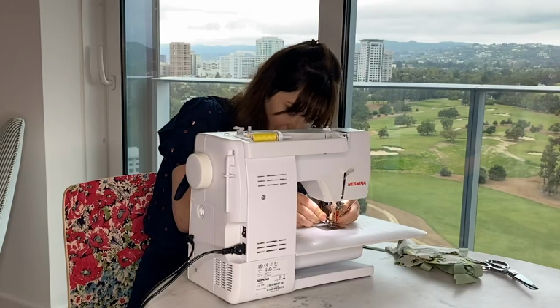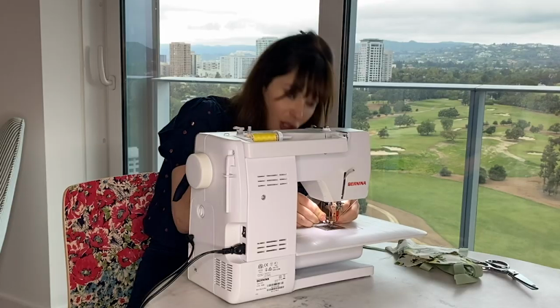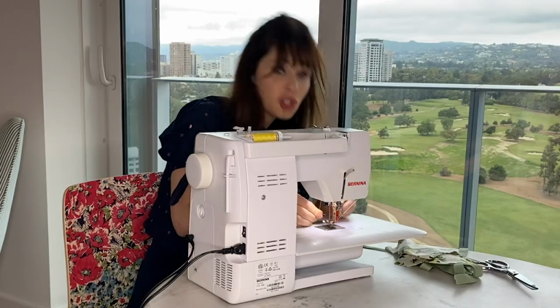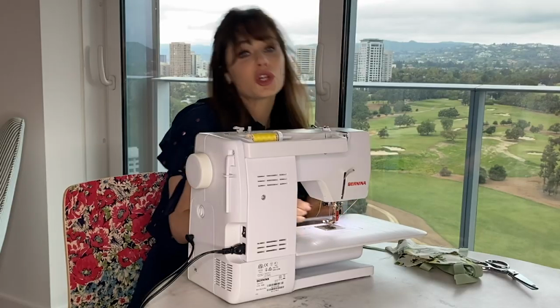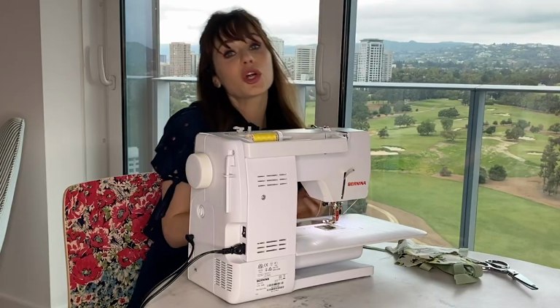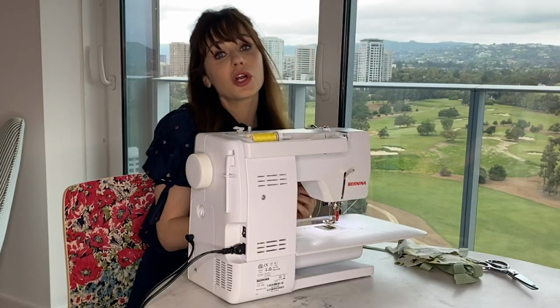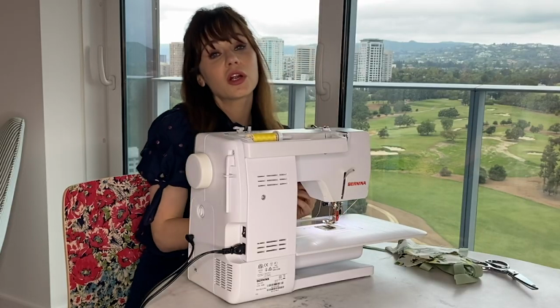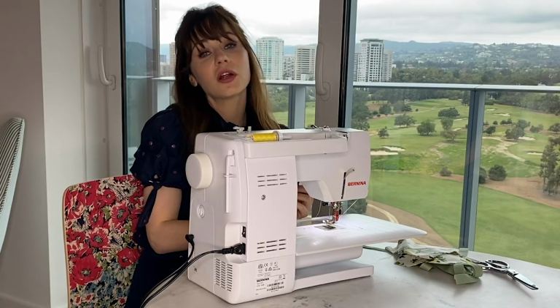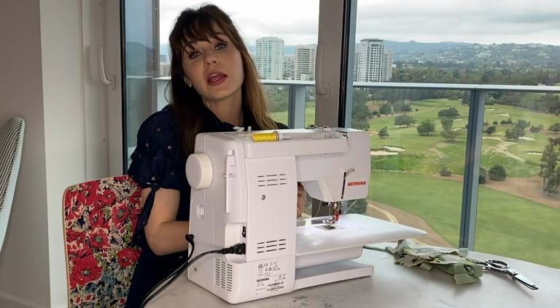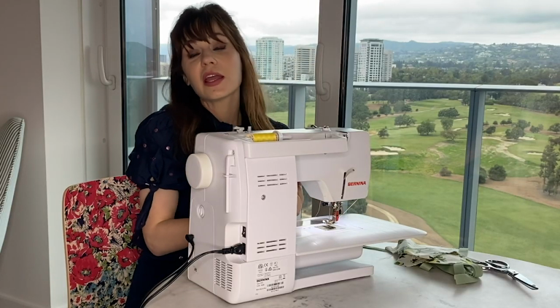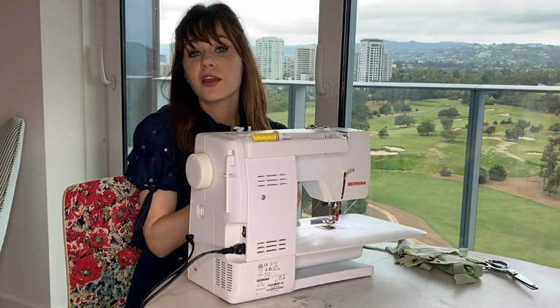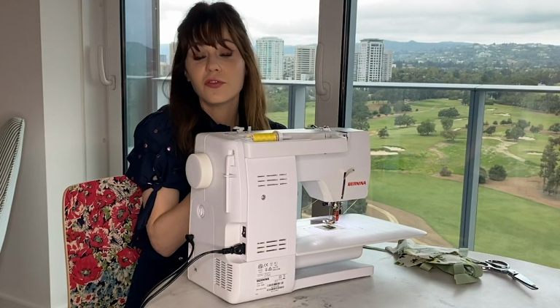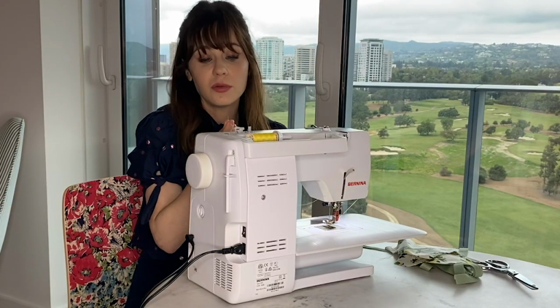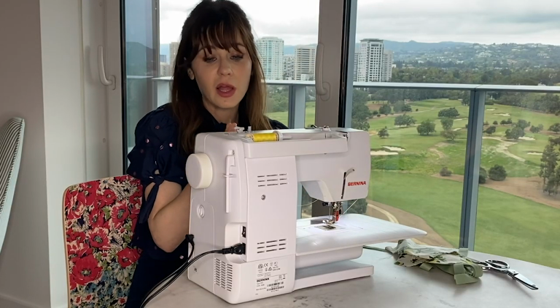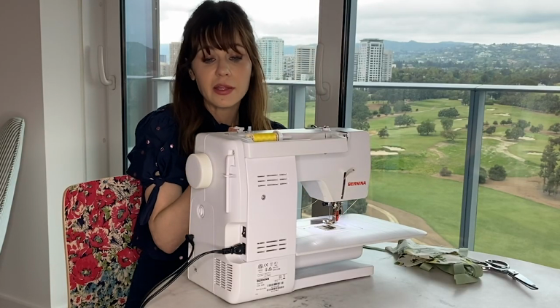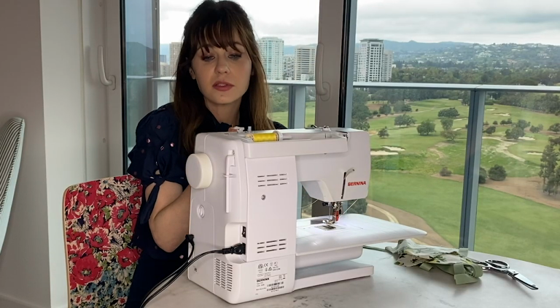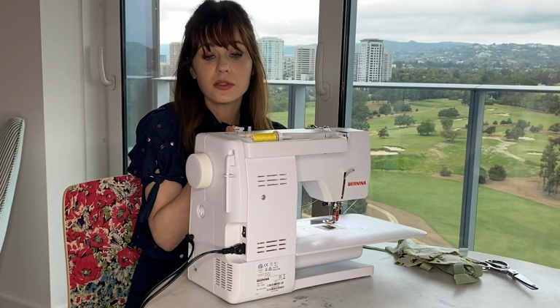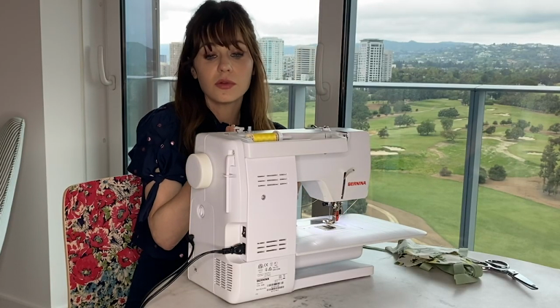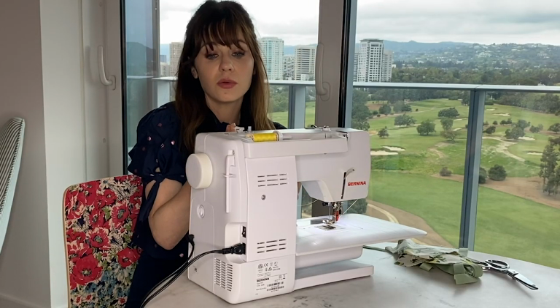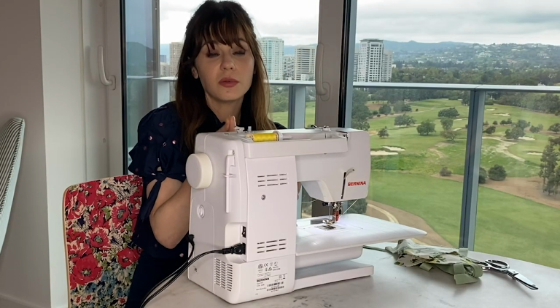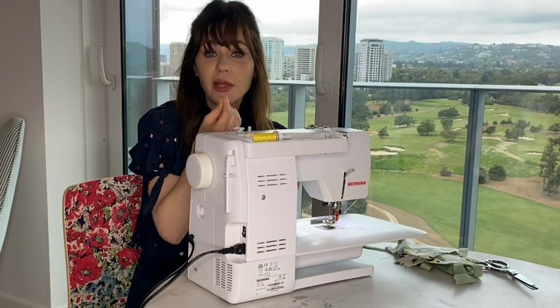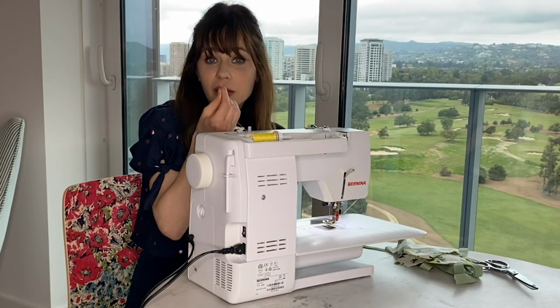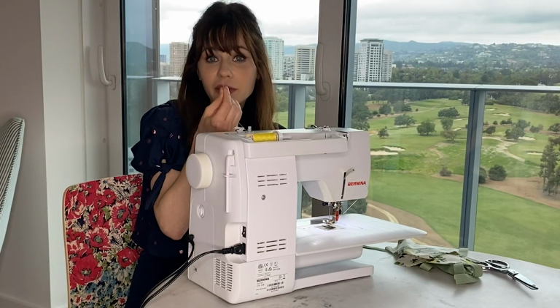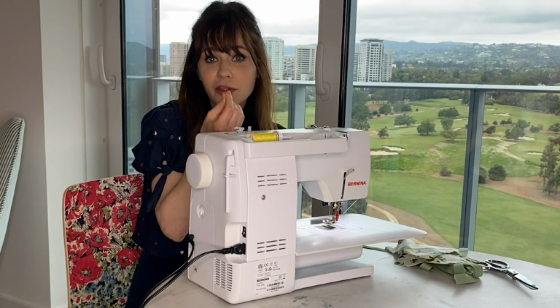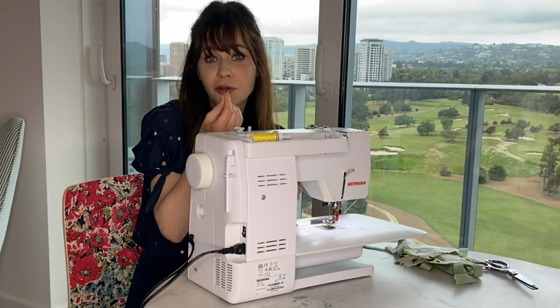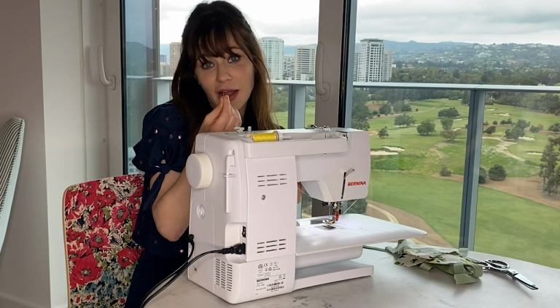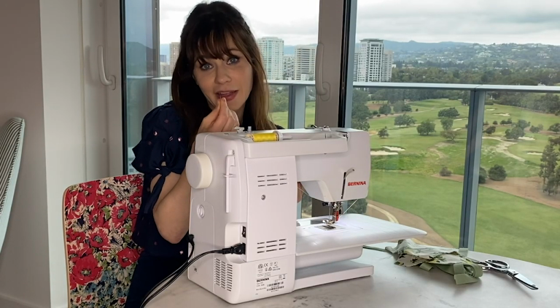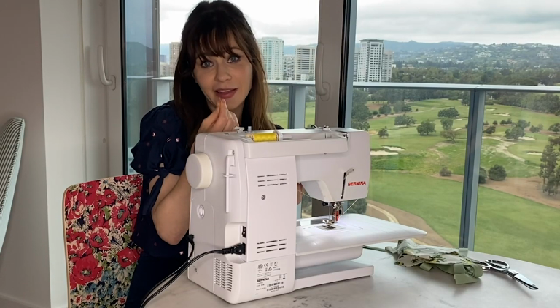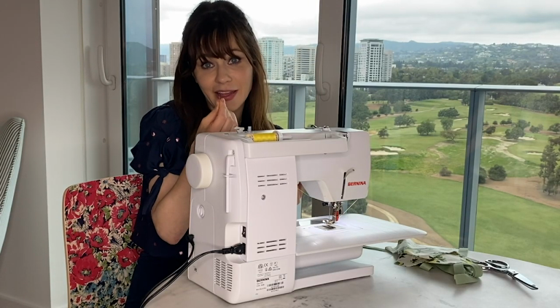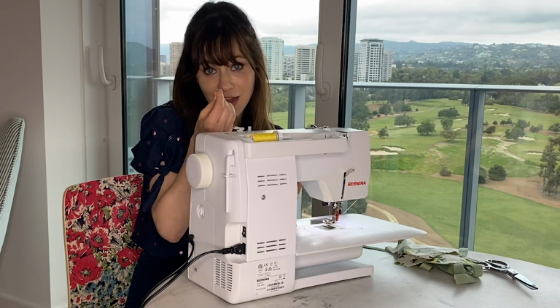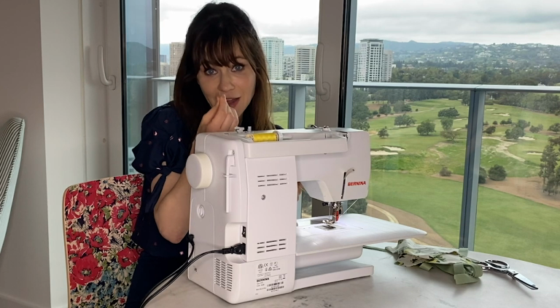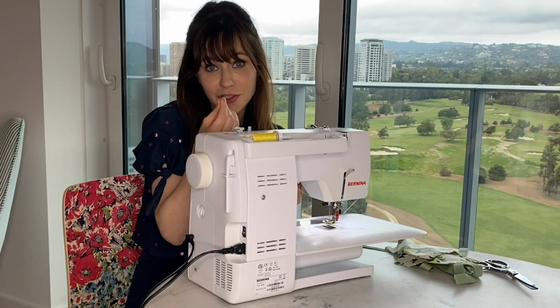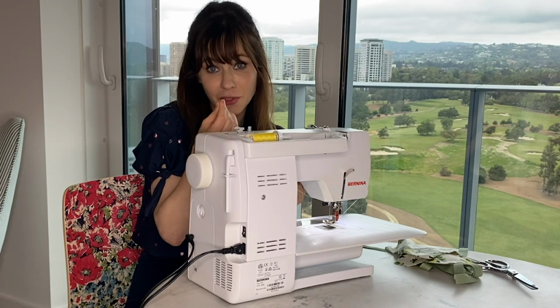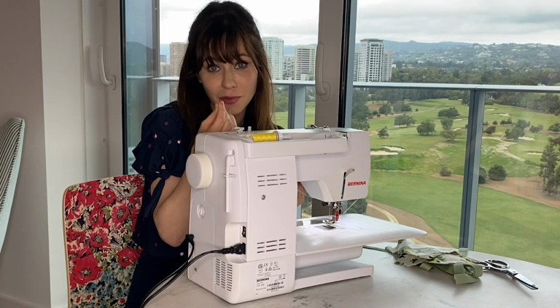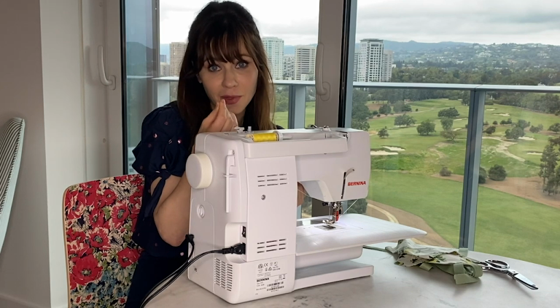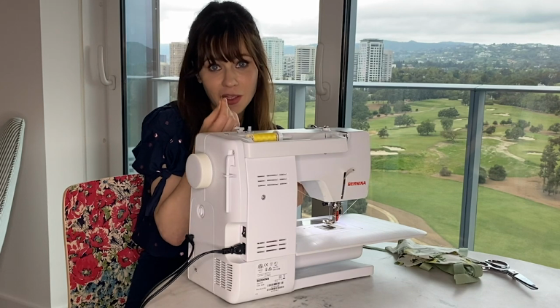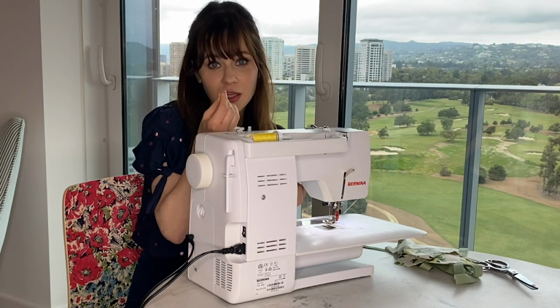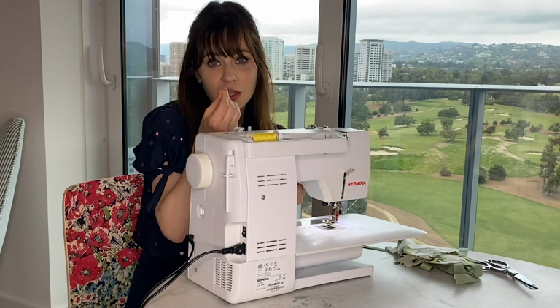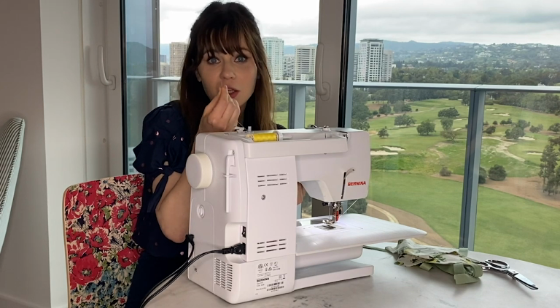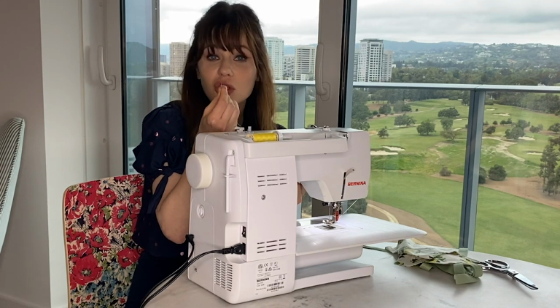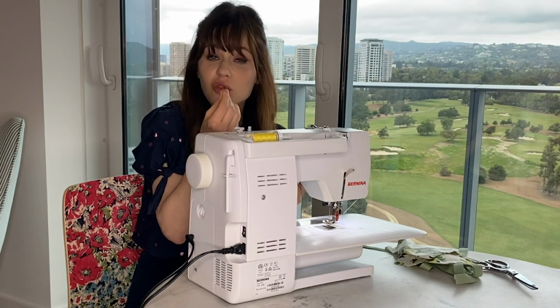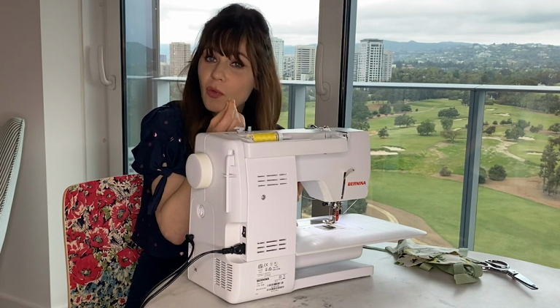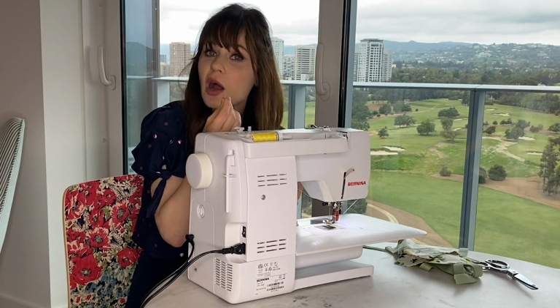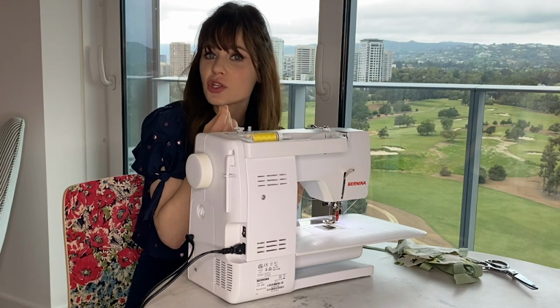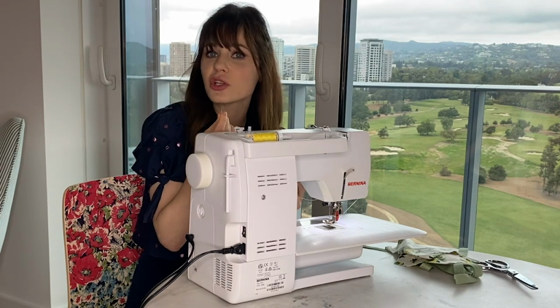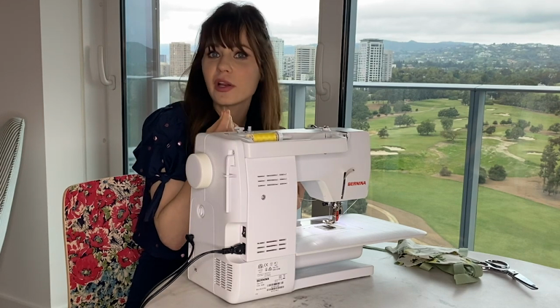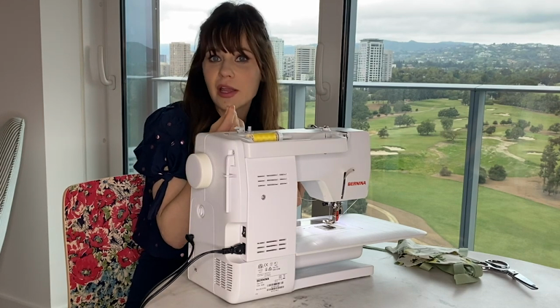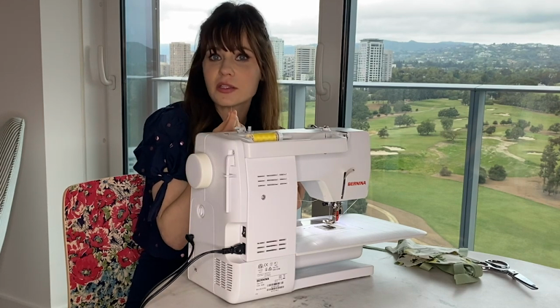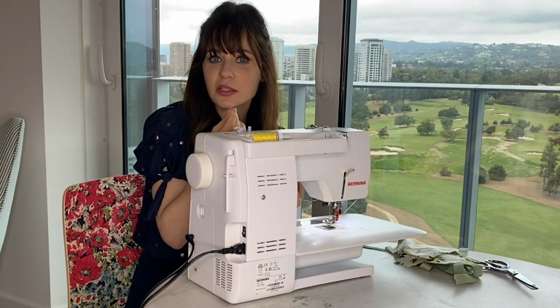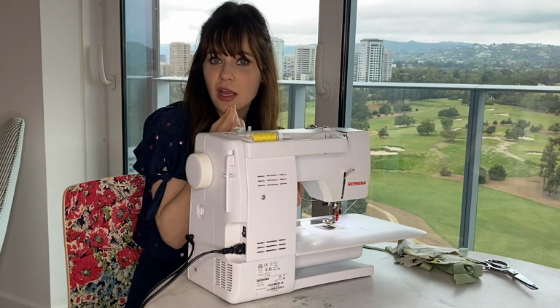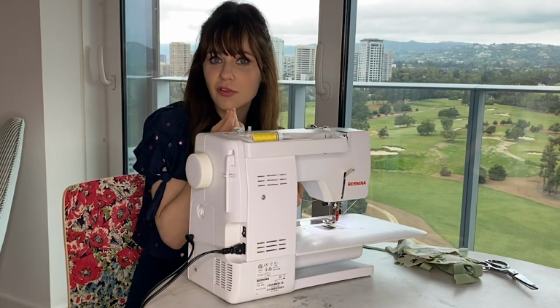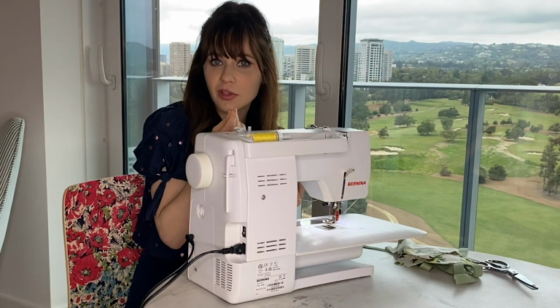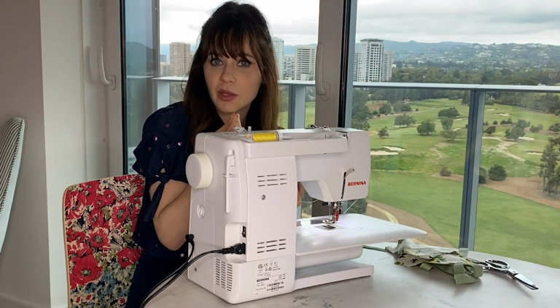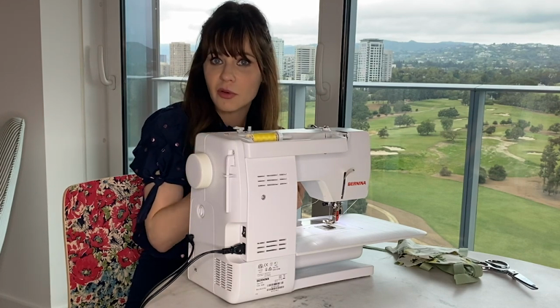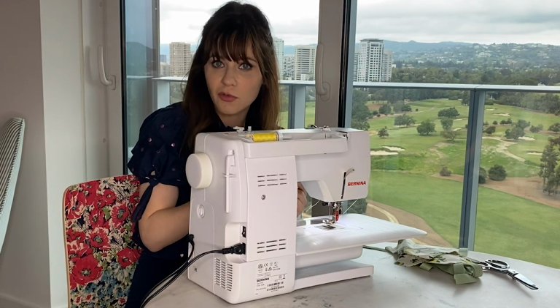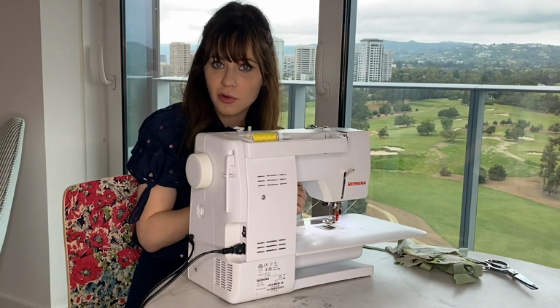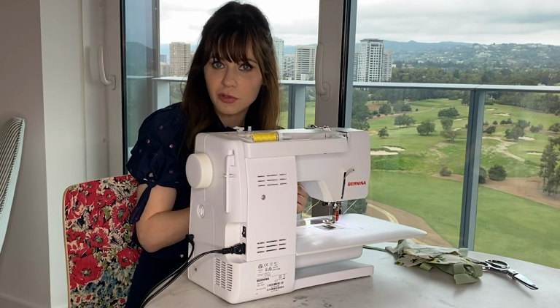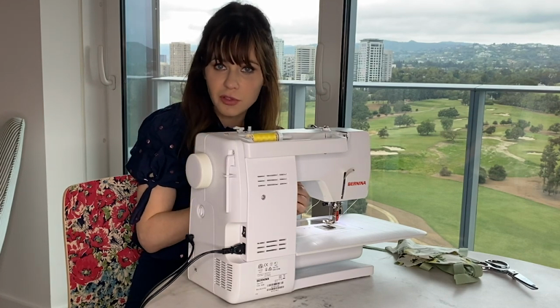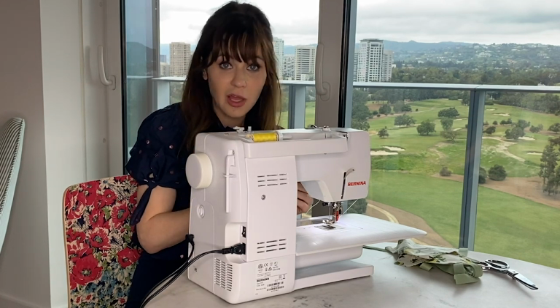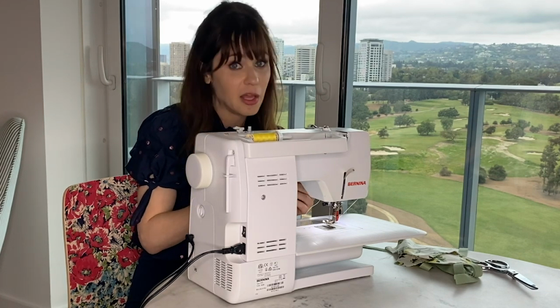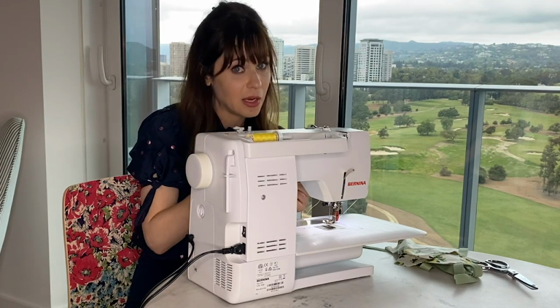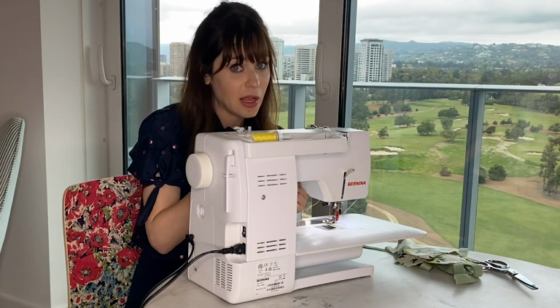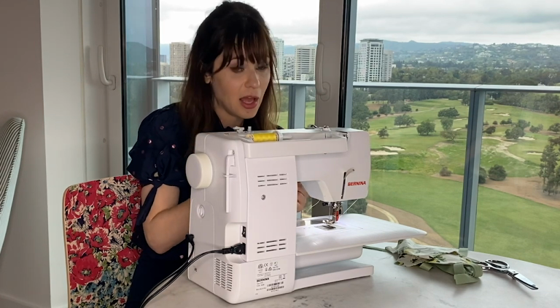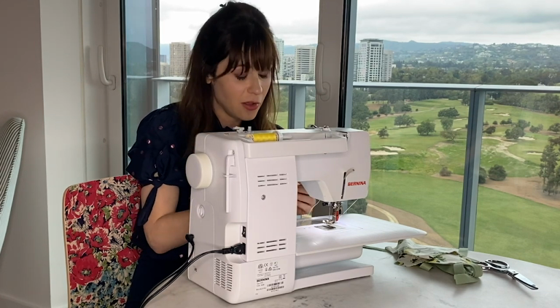Make sure if you like to lick the thread like I do, you've washed your hands carefully before you do that. And I have.